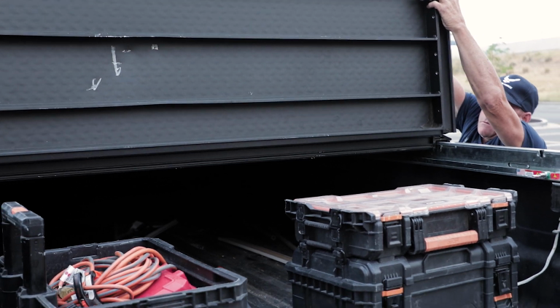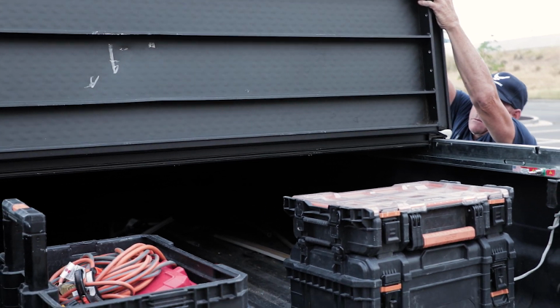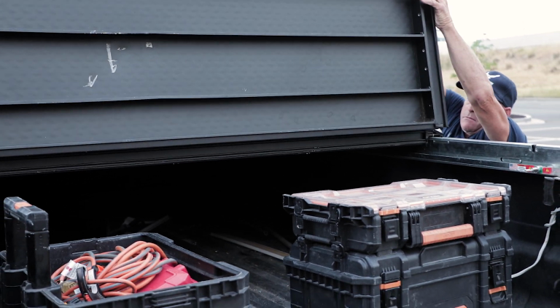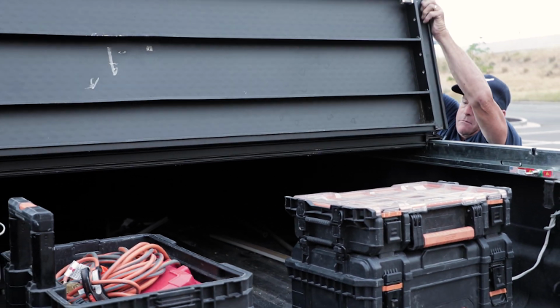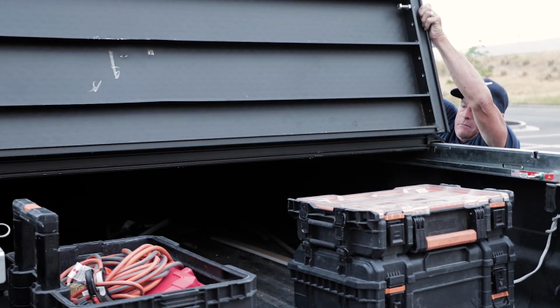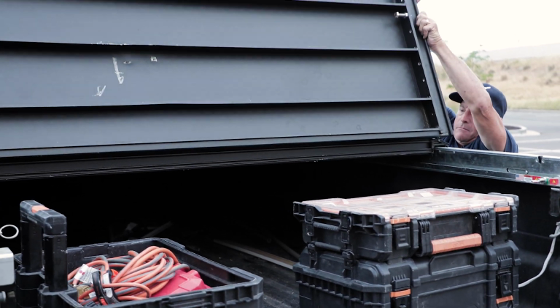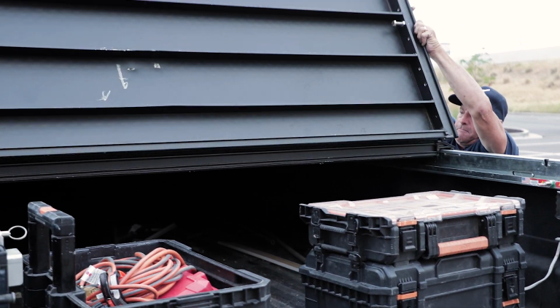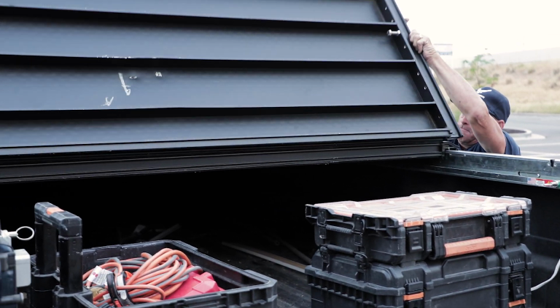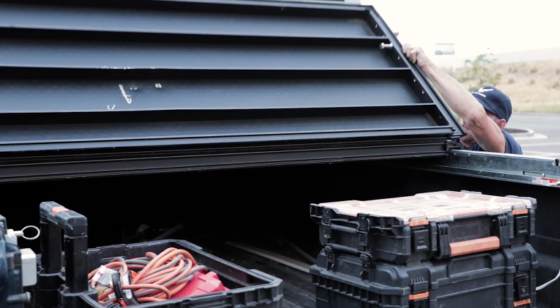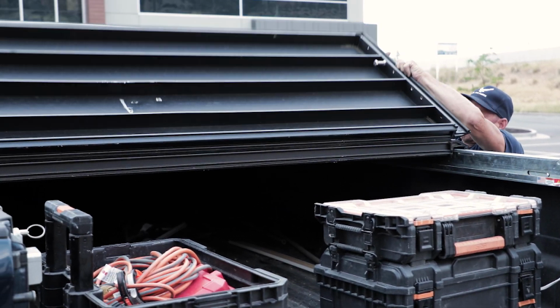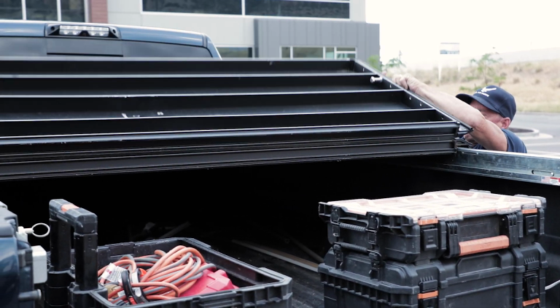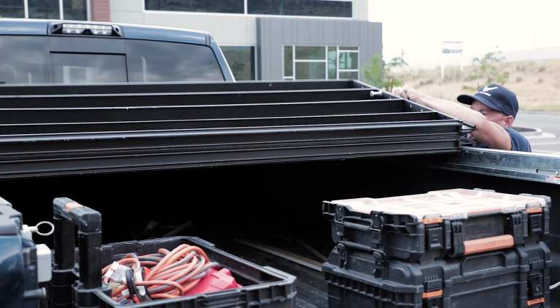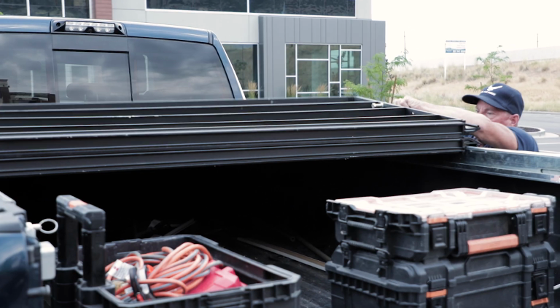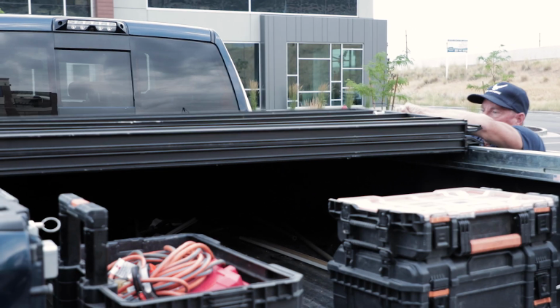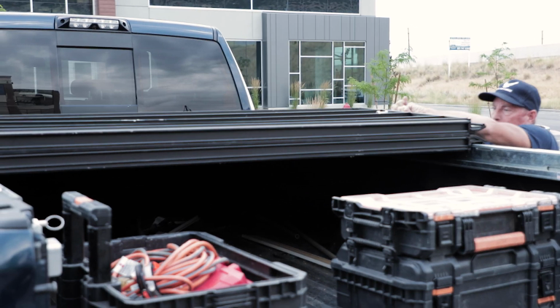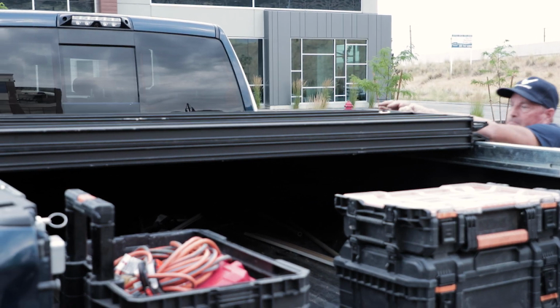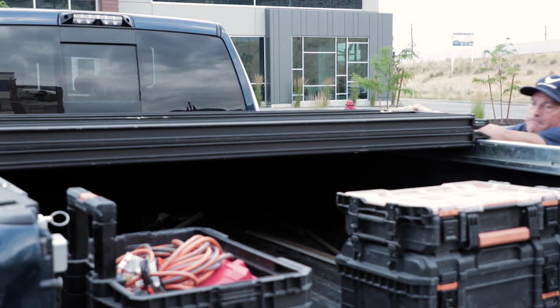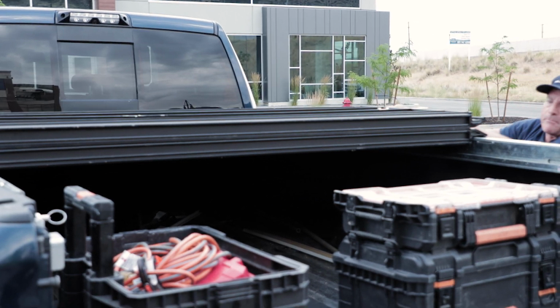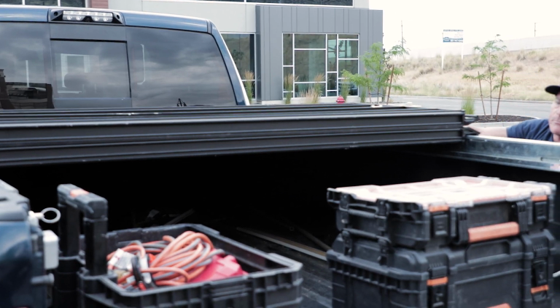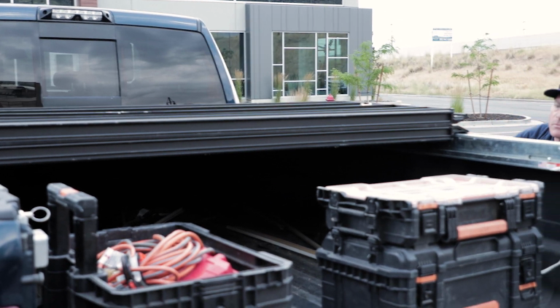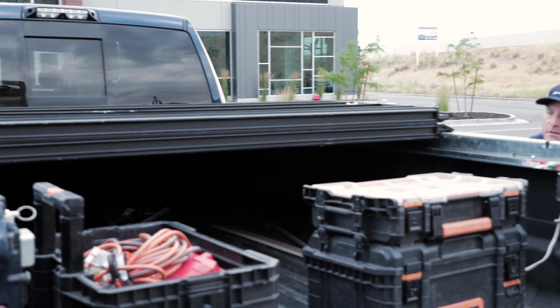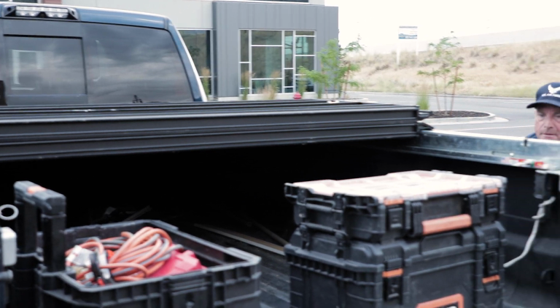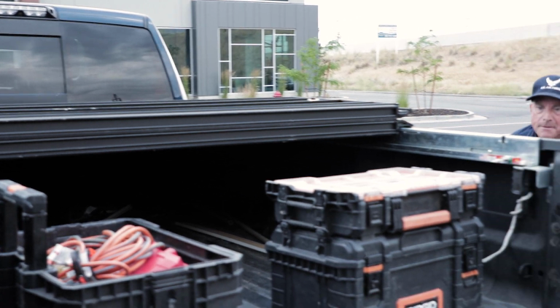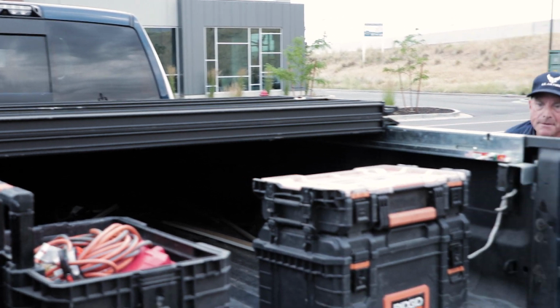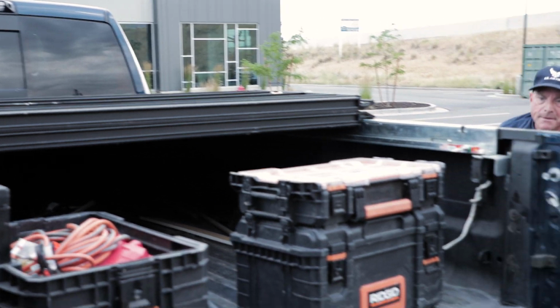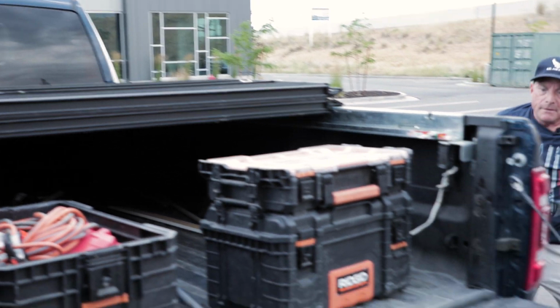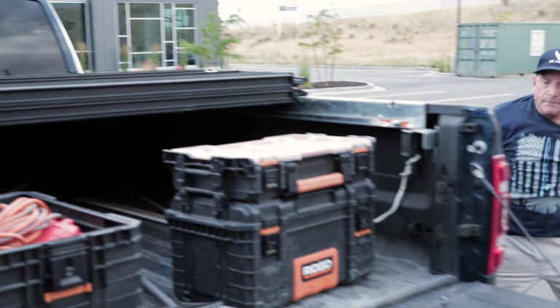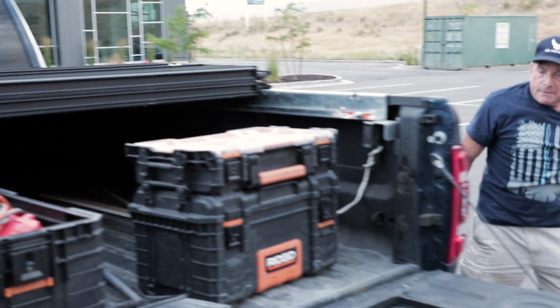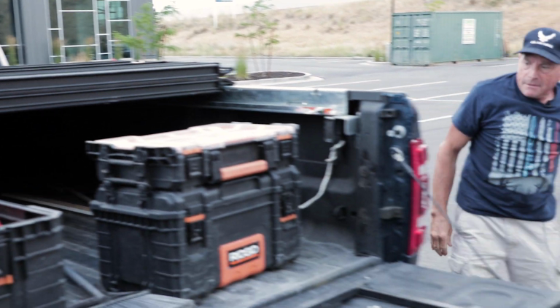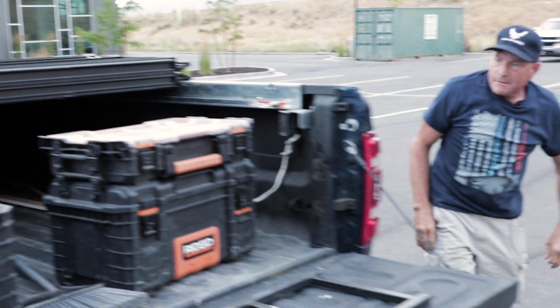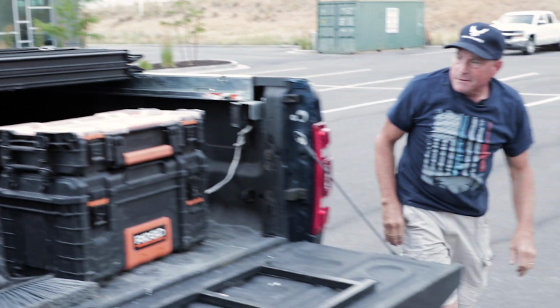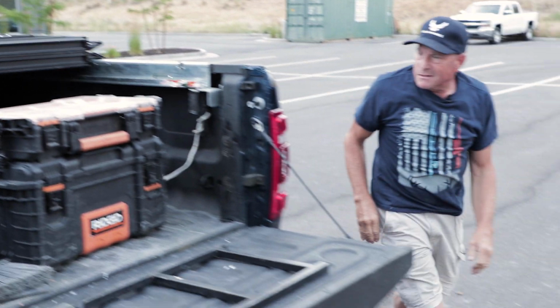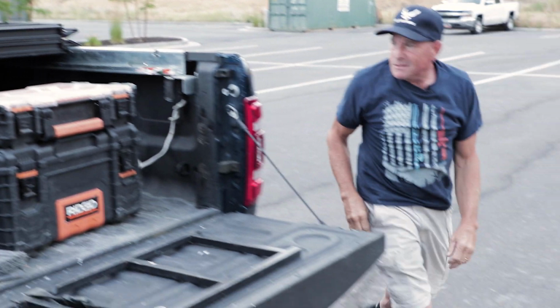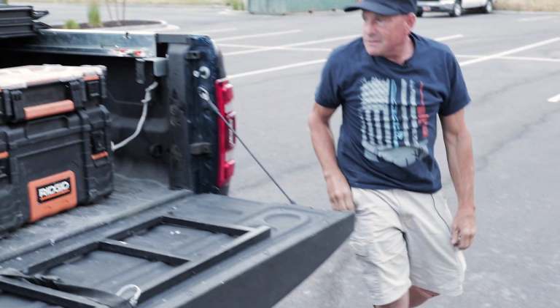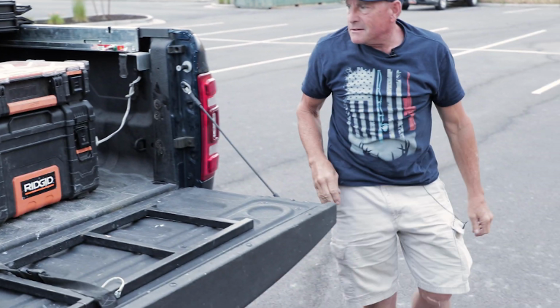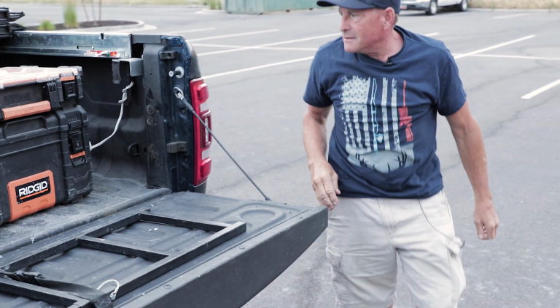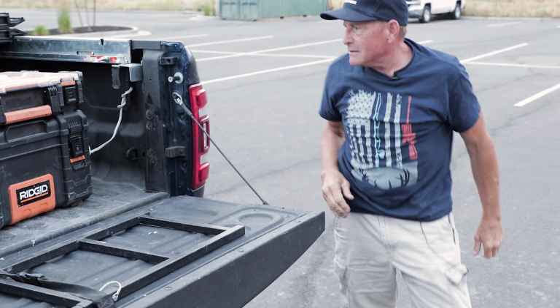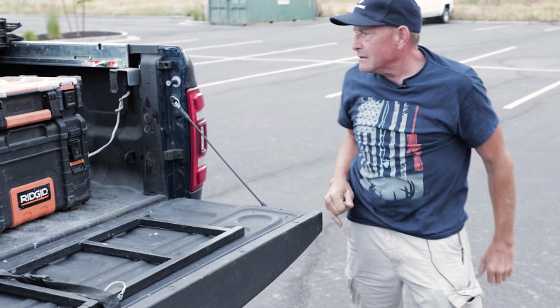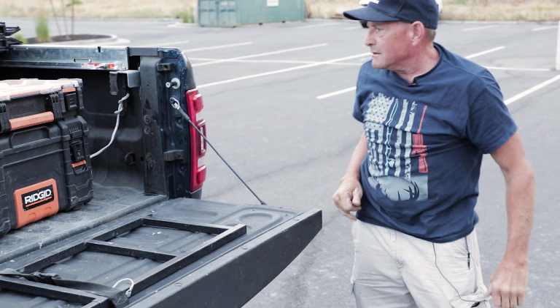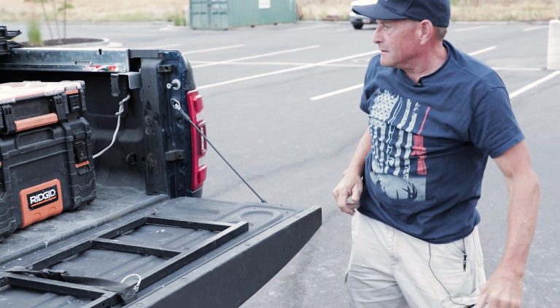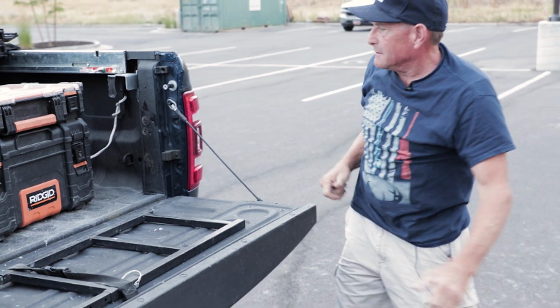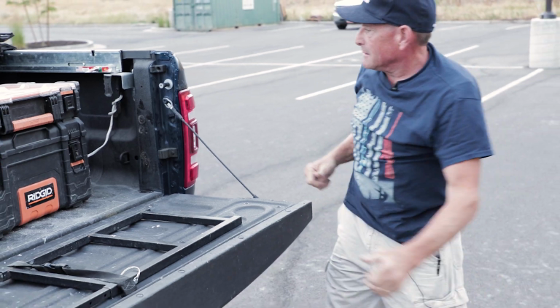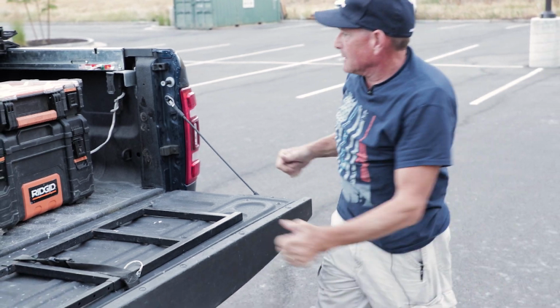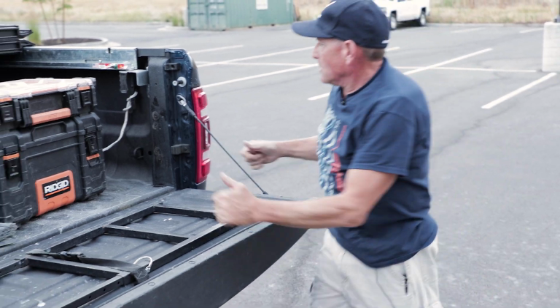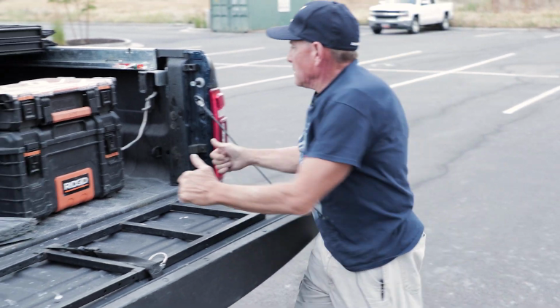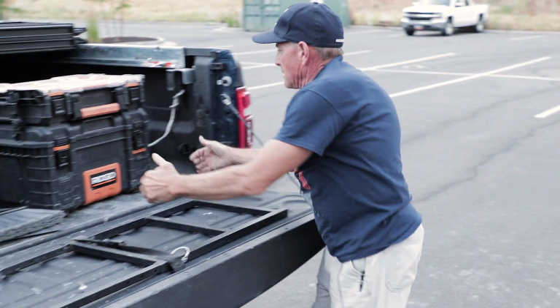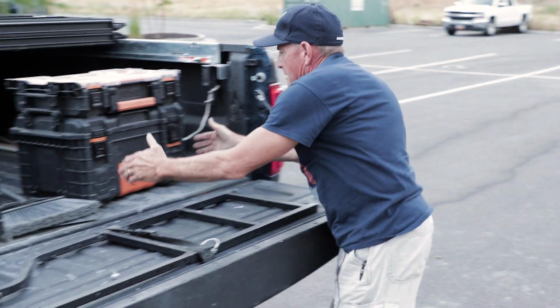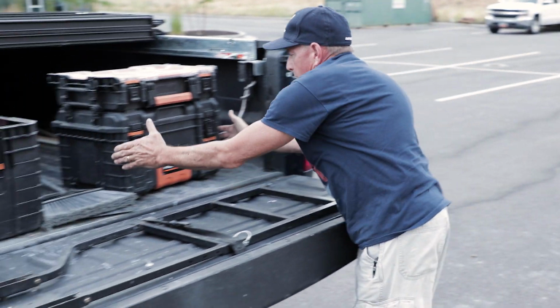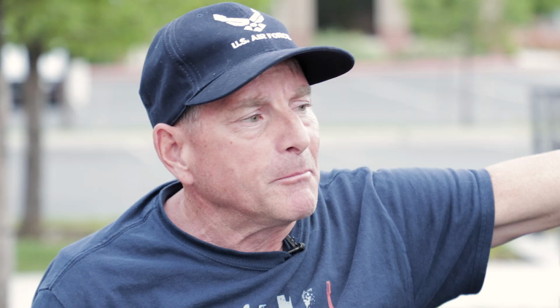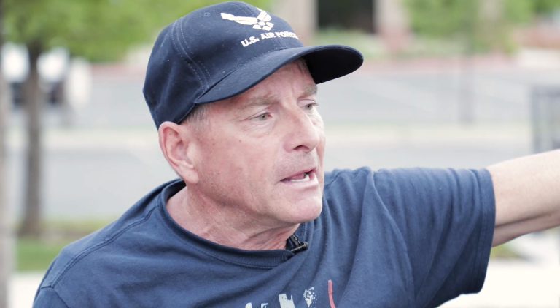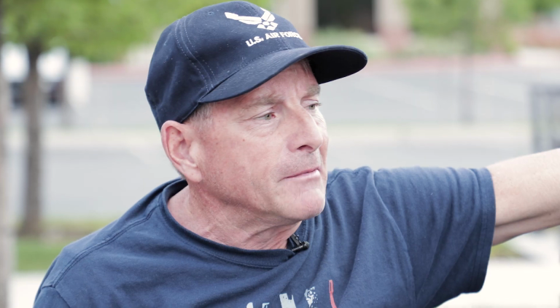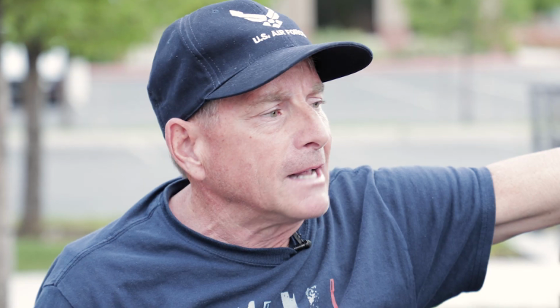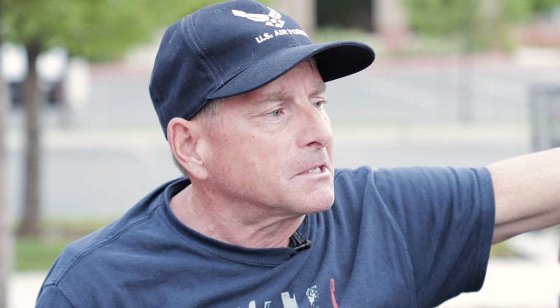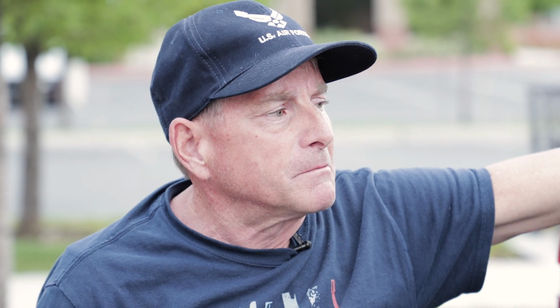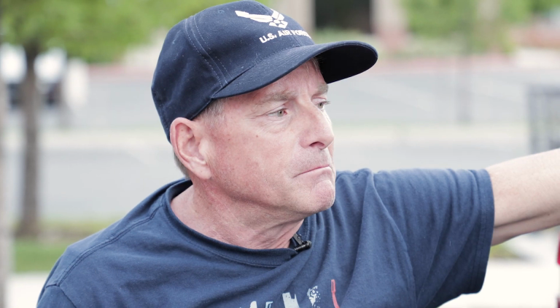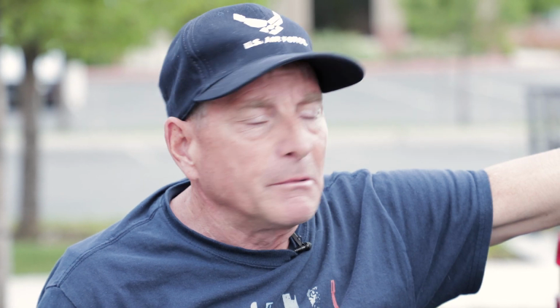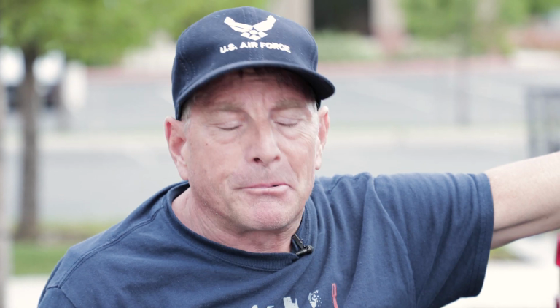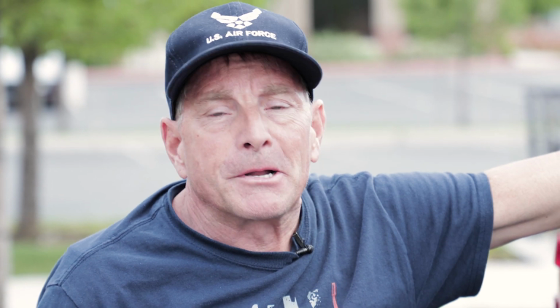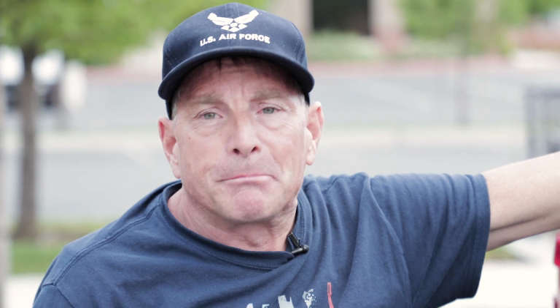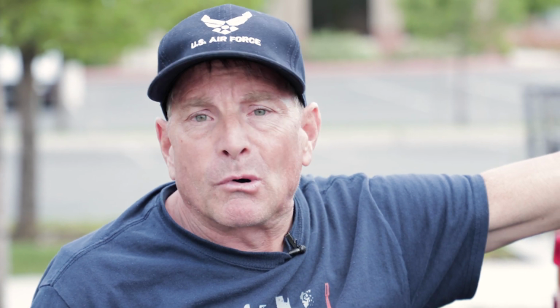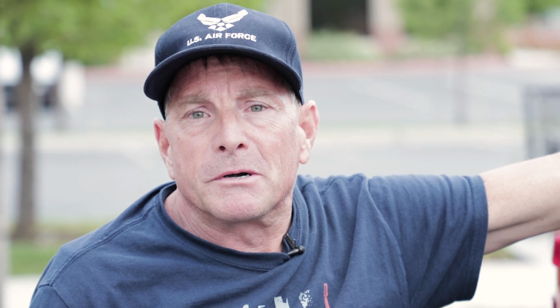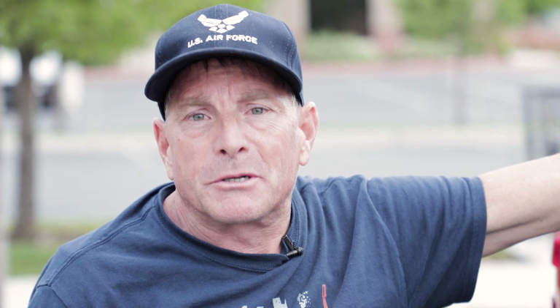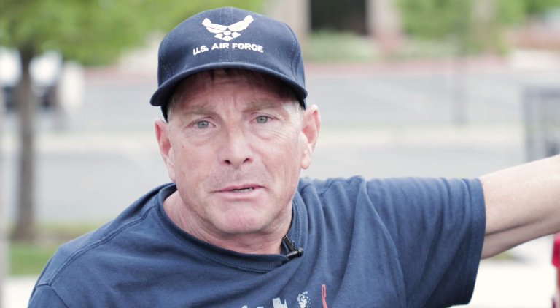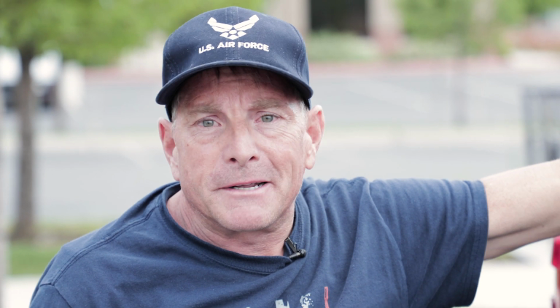Security is the other great reason that I like it. No one's going to break into this truck and get anything out of it, and that's pretty important to me.